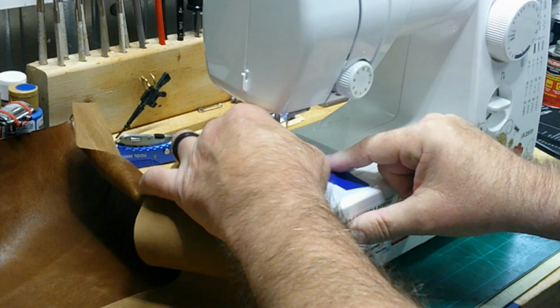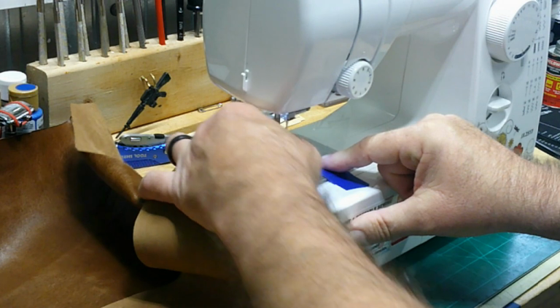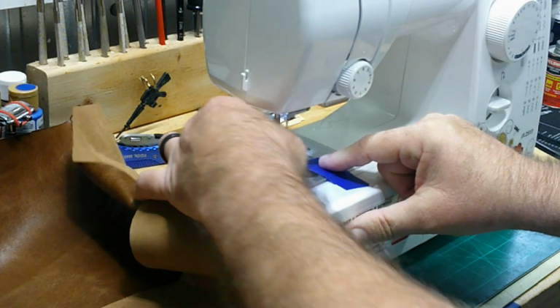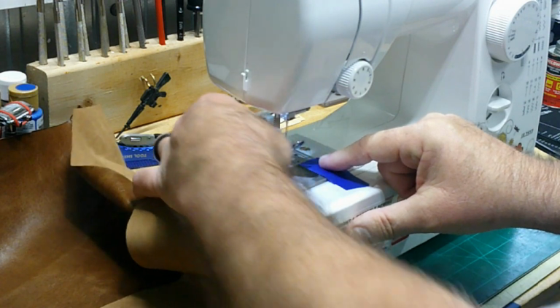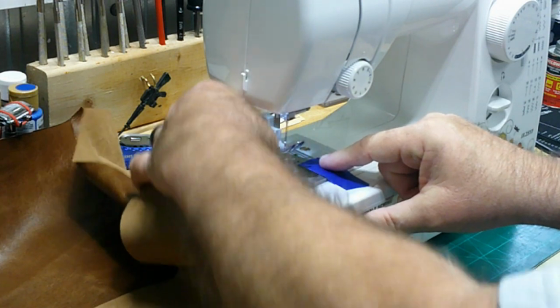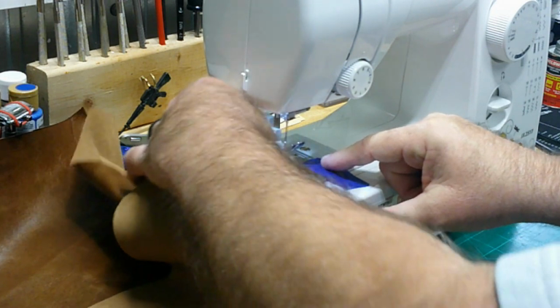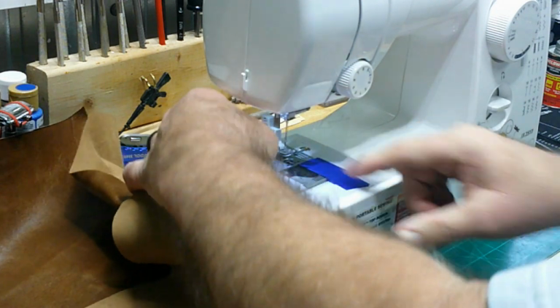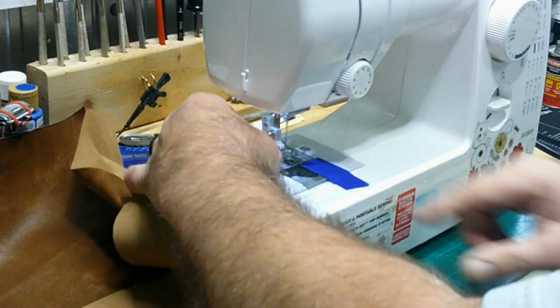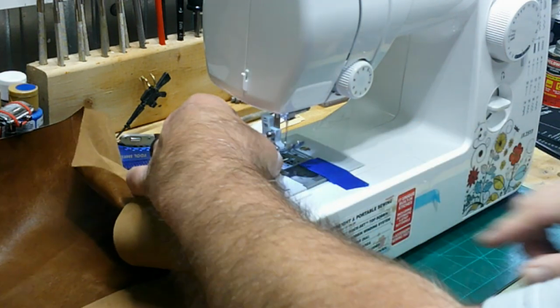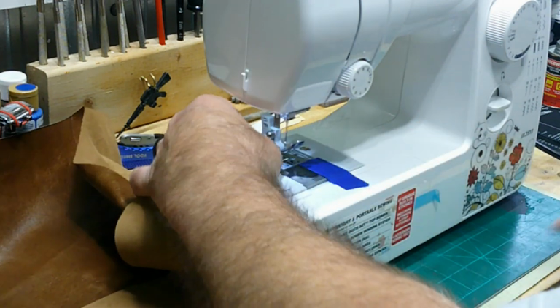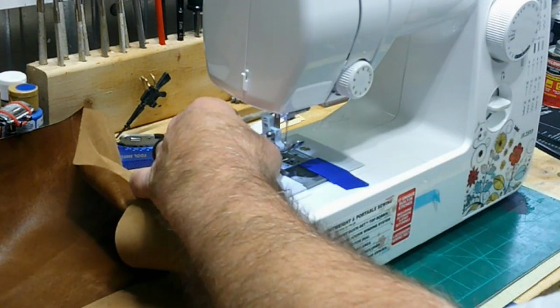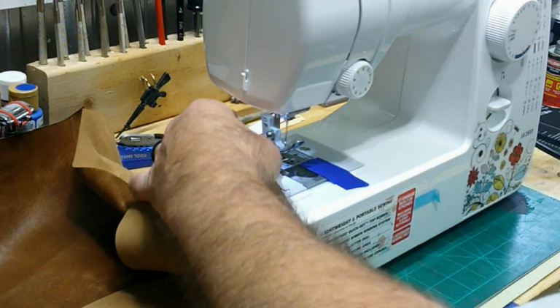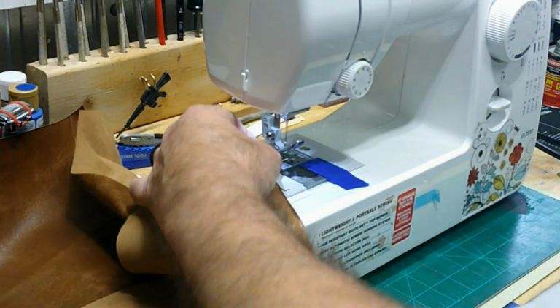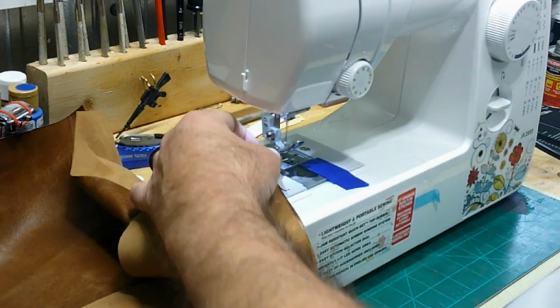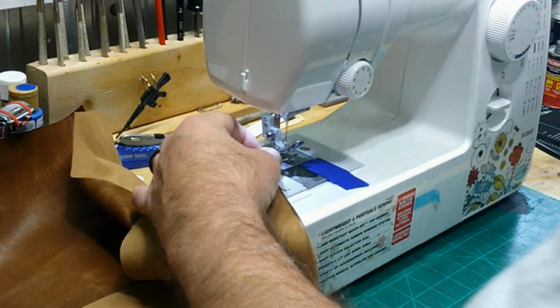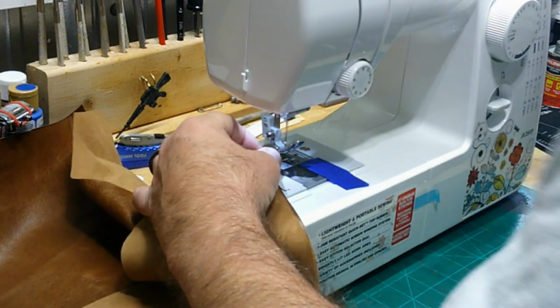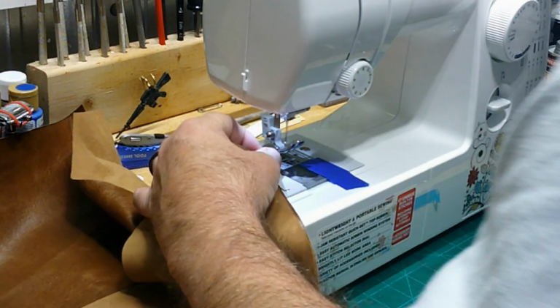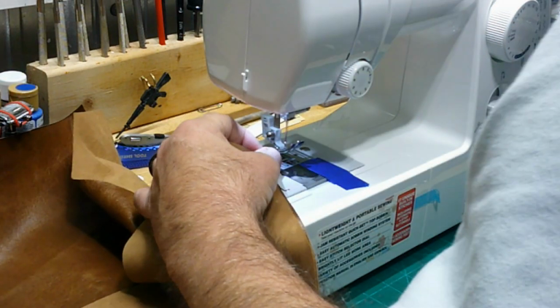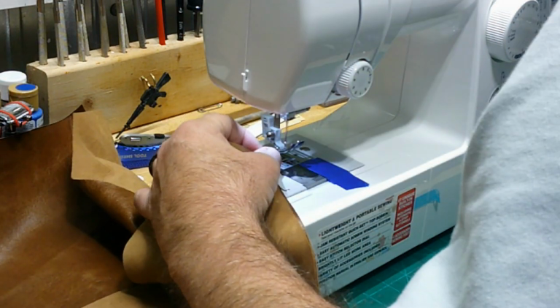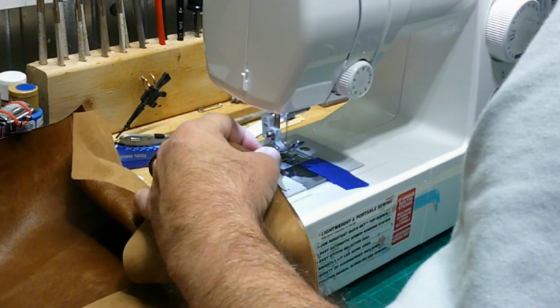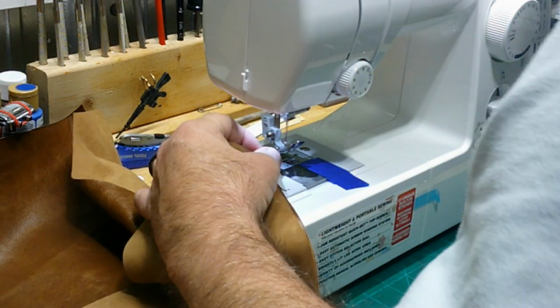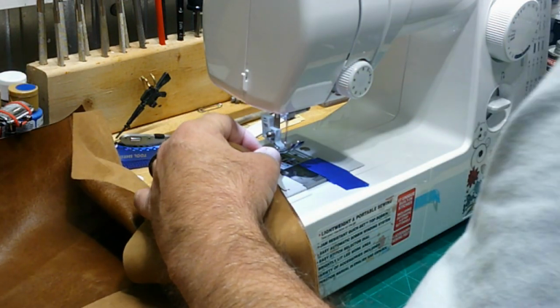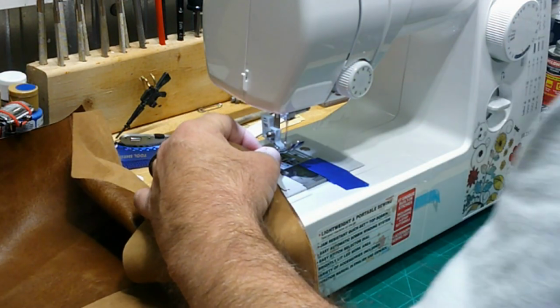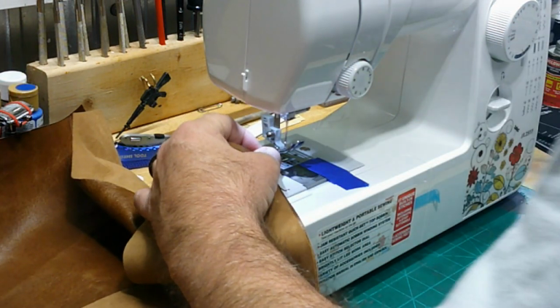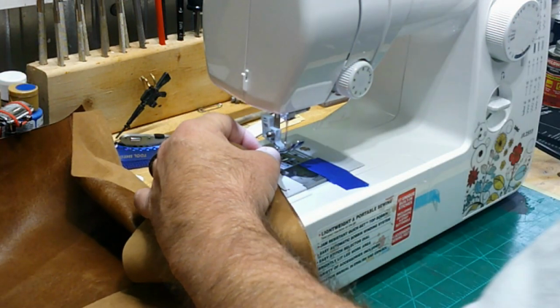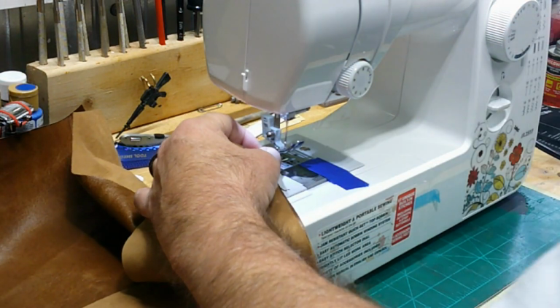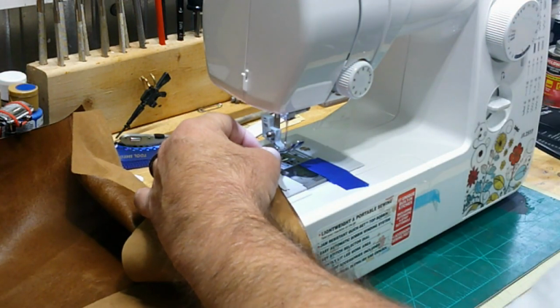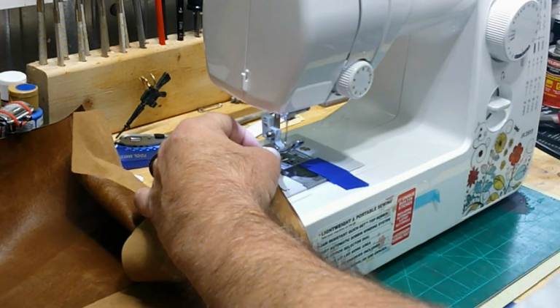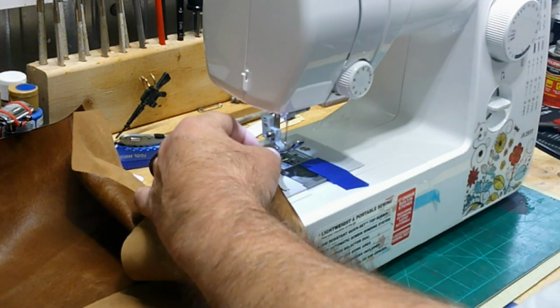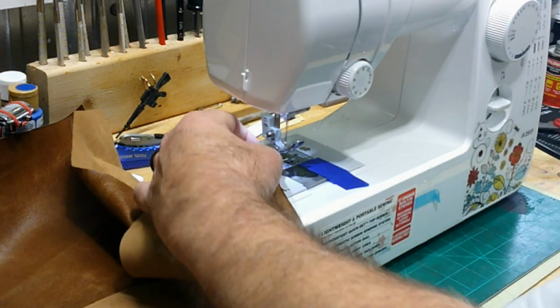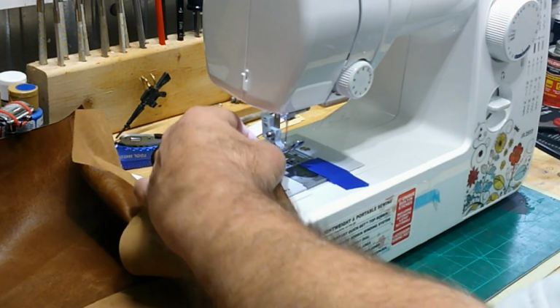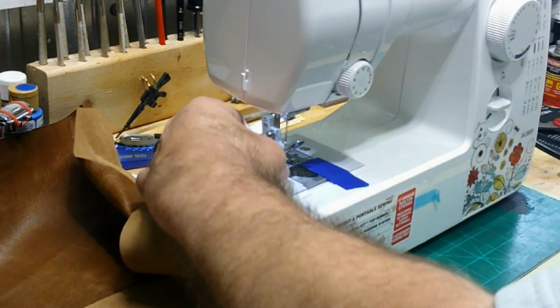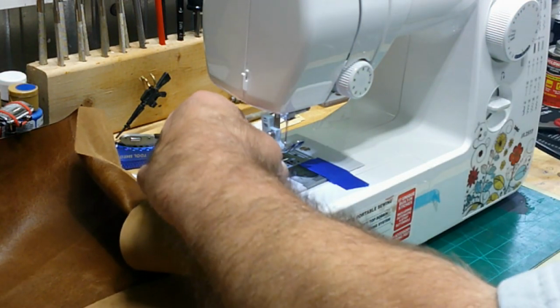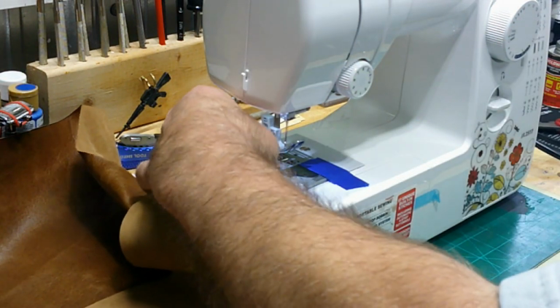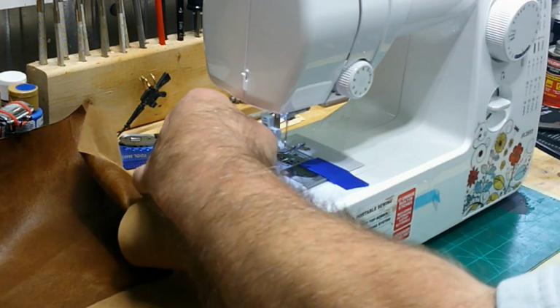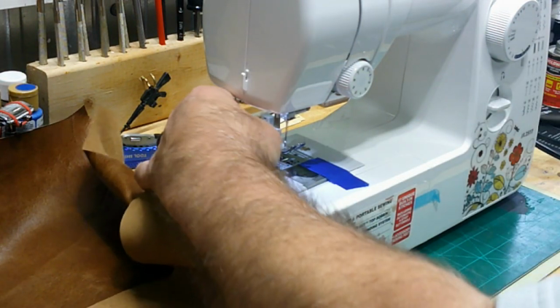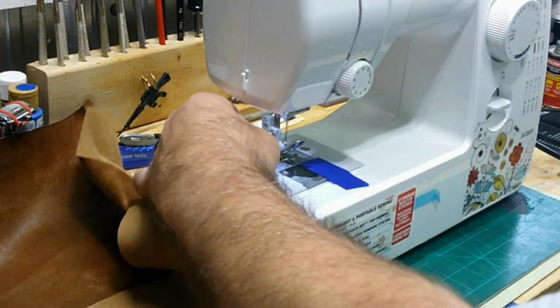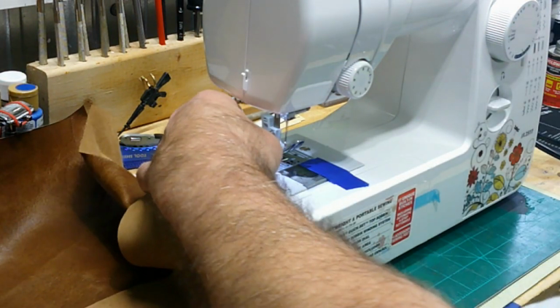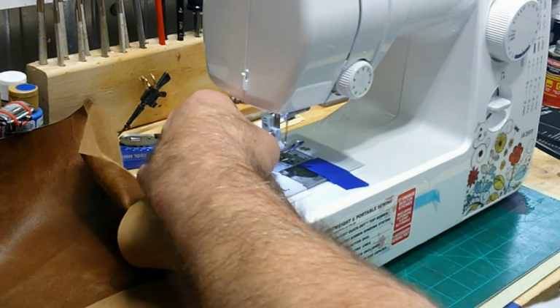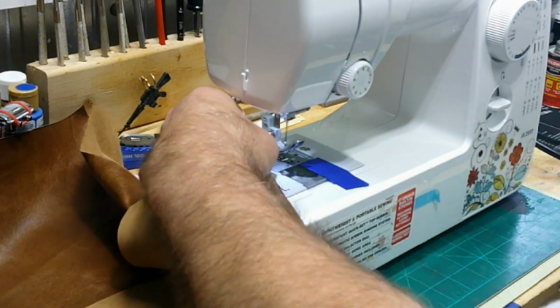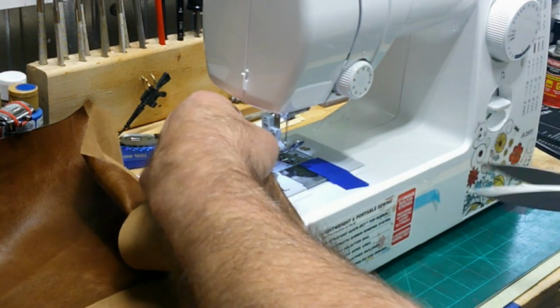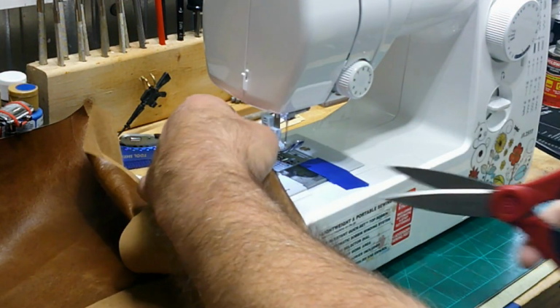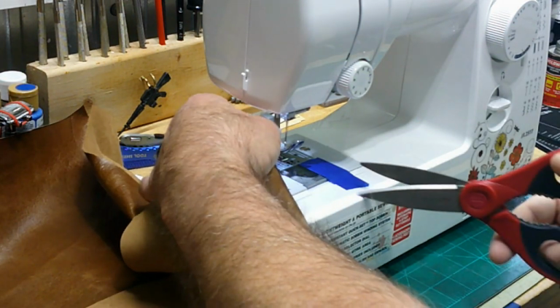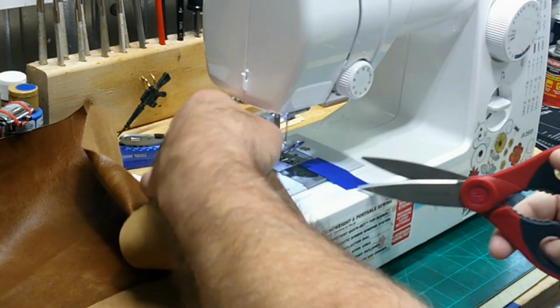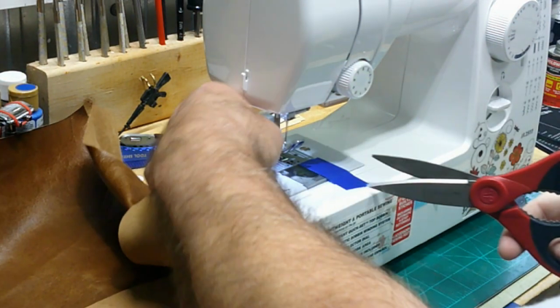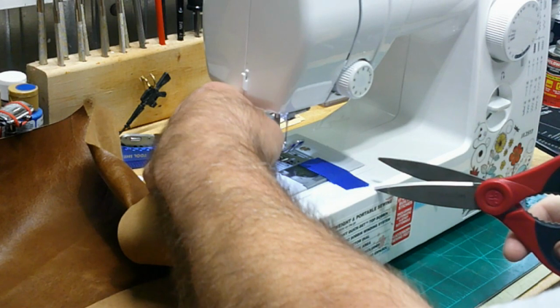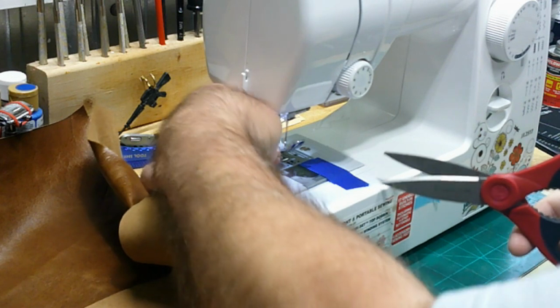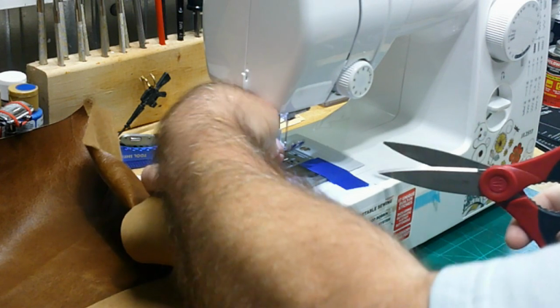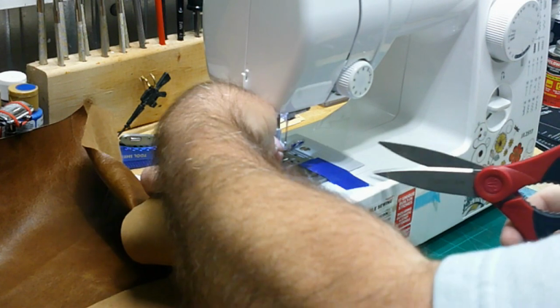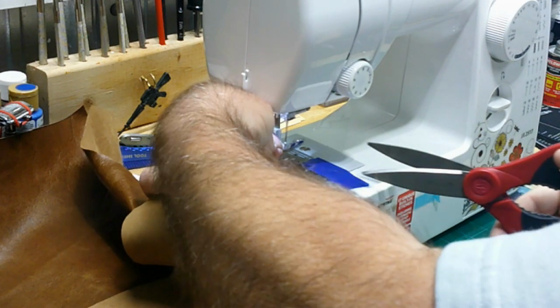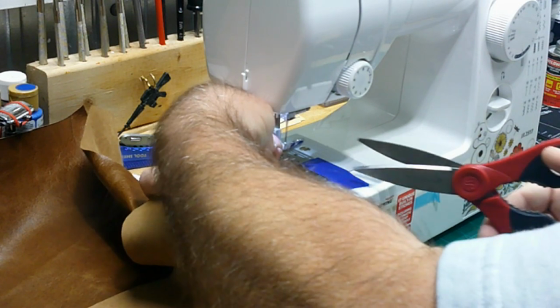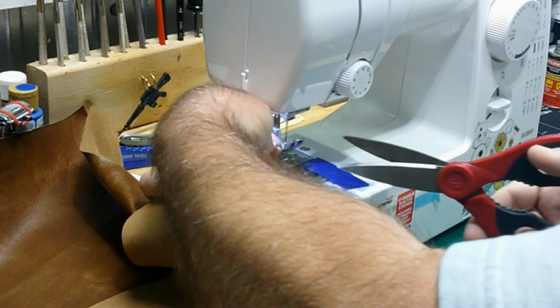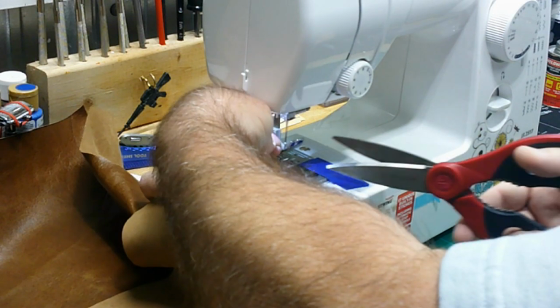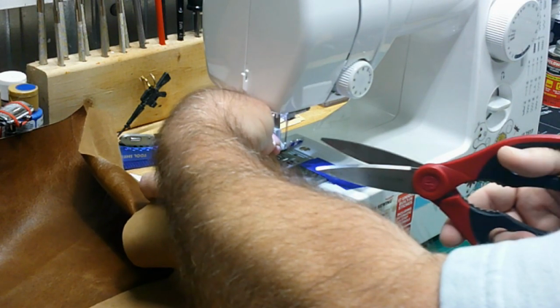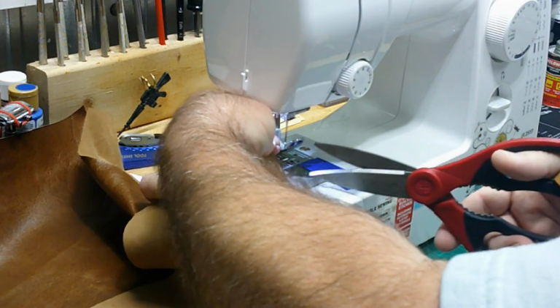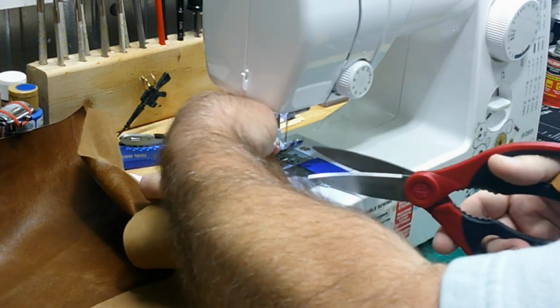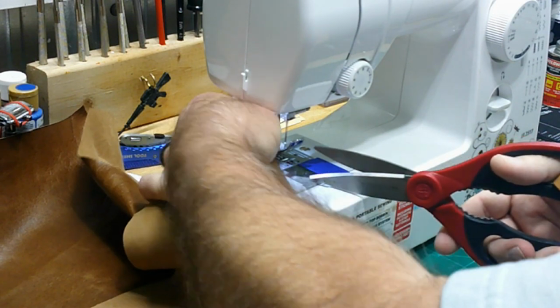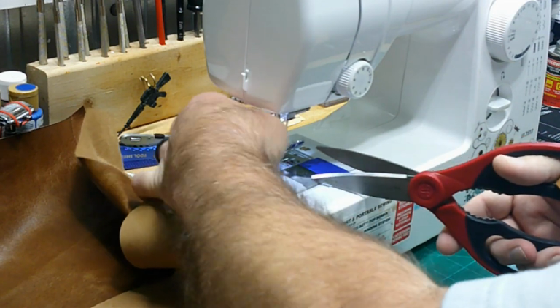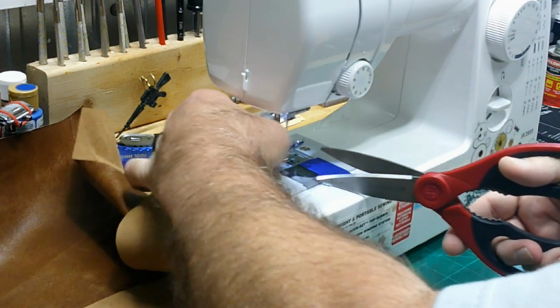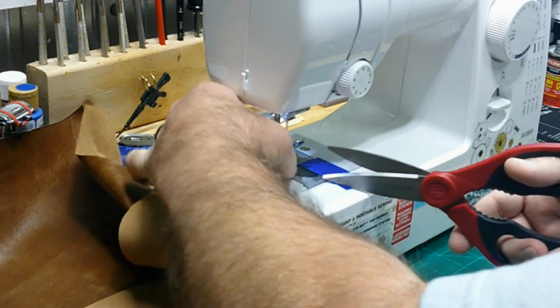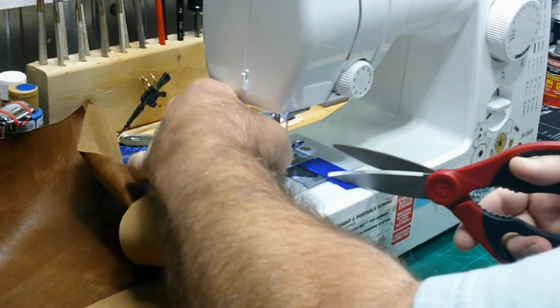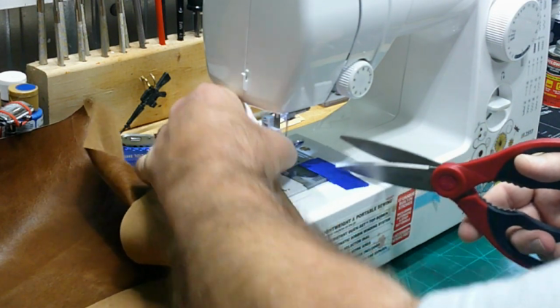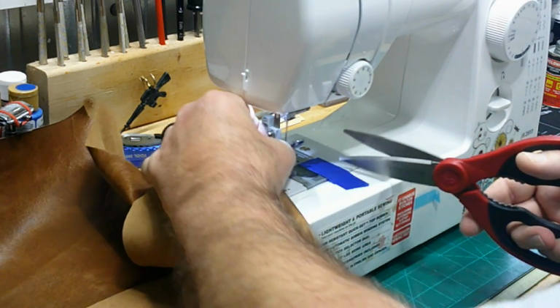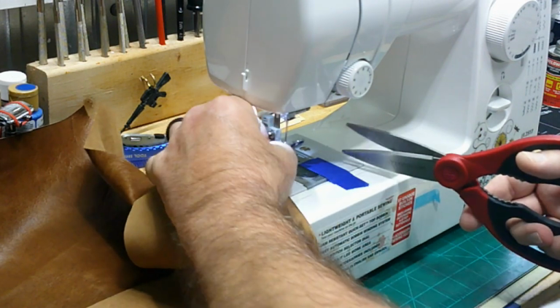You'll notice I'm grabbing the back of the material and not pulling it through — I'm letting the presser foot and the machine pull the material through. I am guiding it with my front finger and back here where I've got a hold of it, so I'm not pulling but making sure it stays nice and straight. I get to the end, go backwards to lock that stitch in, and then go forward, then take my scissors and cut it at the front and the back.